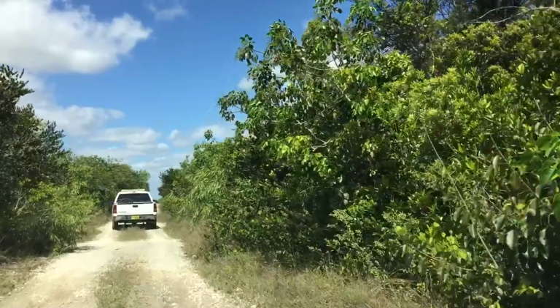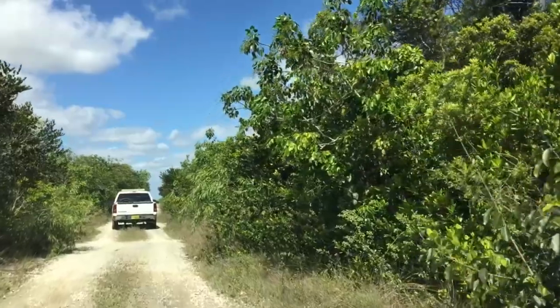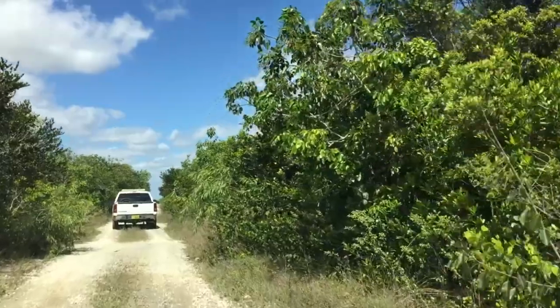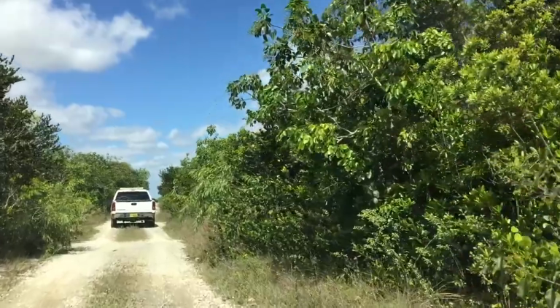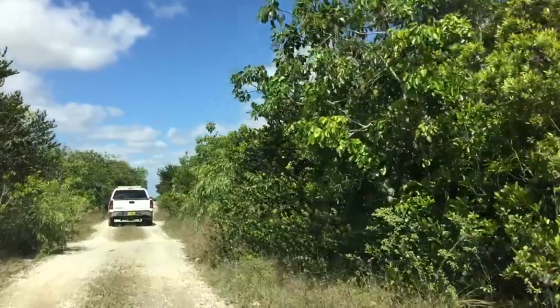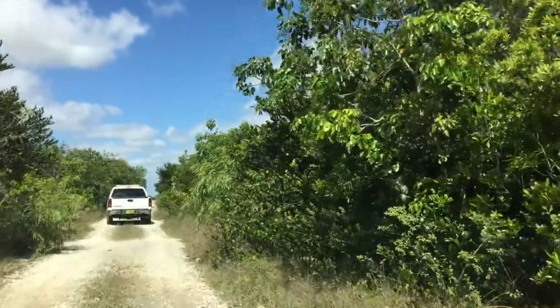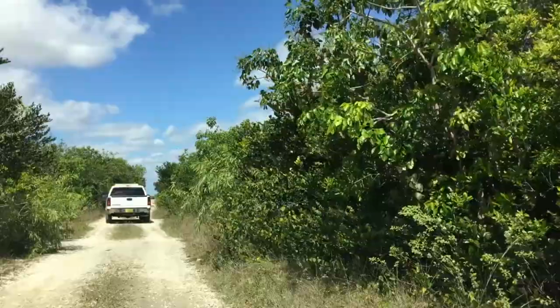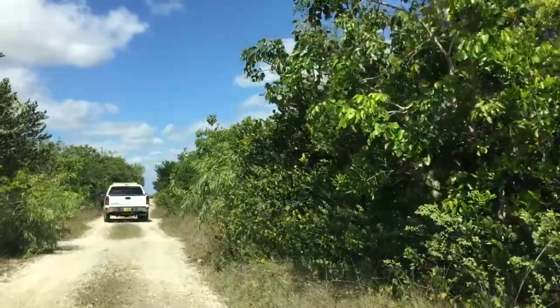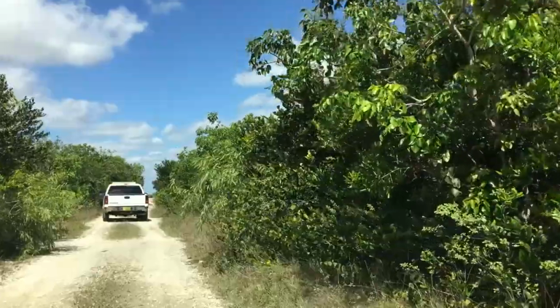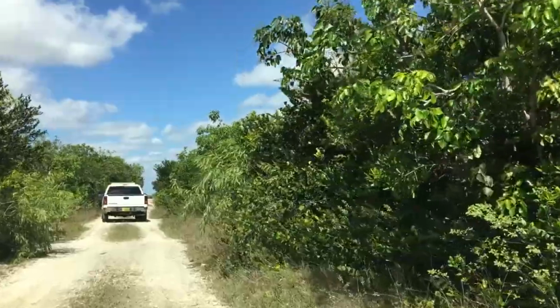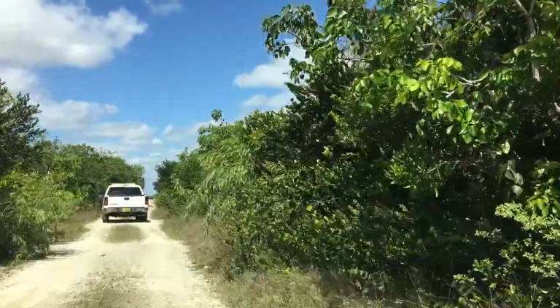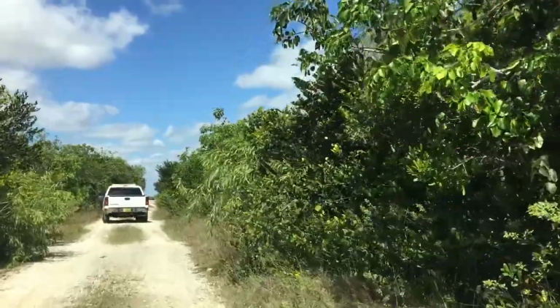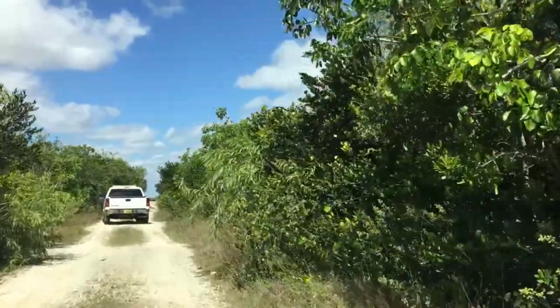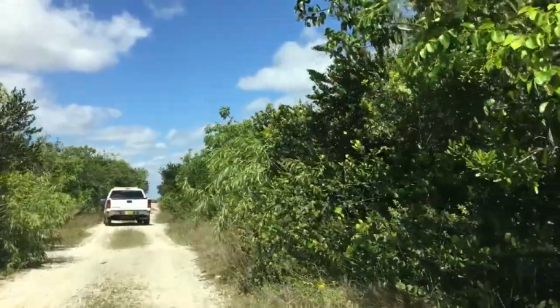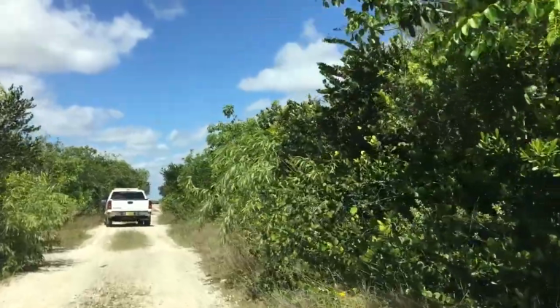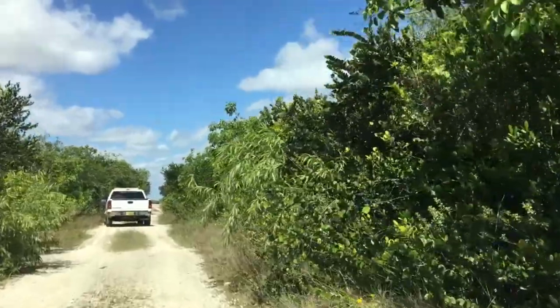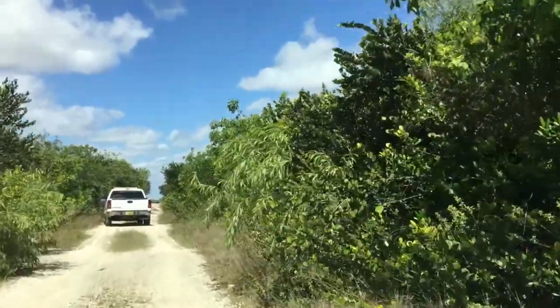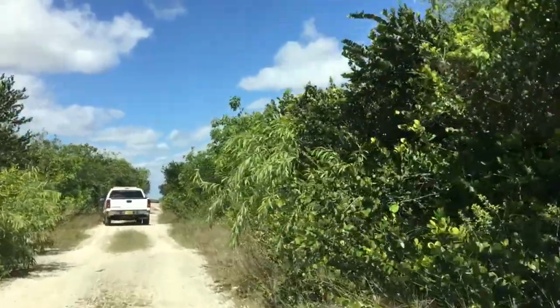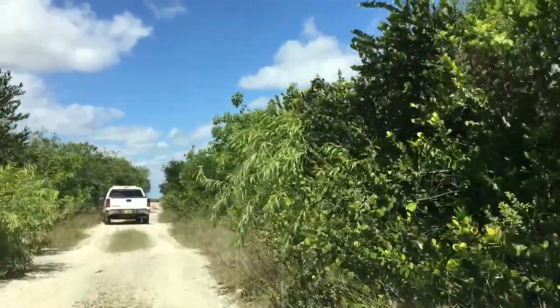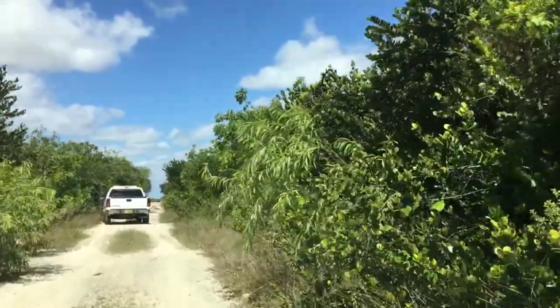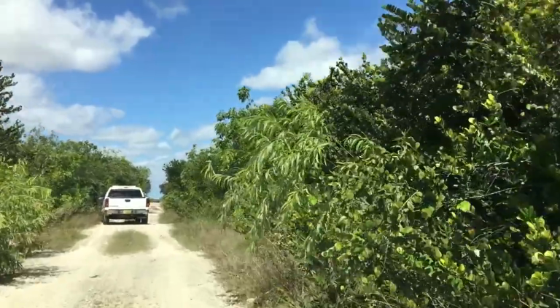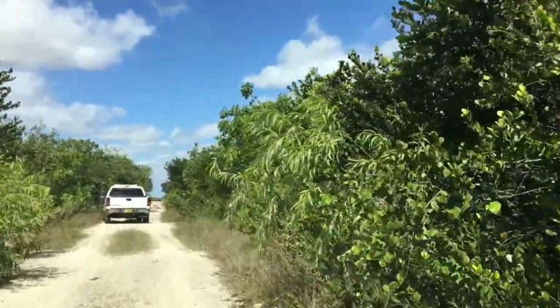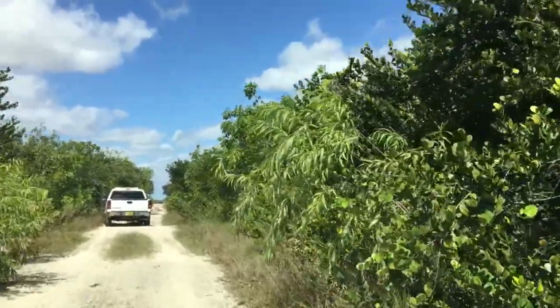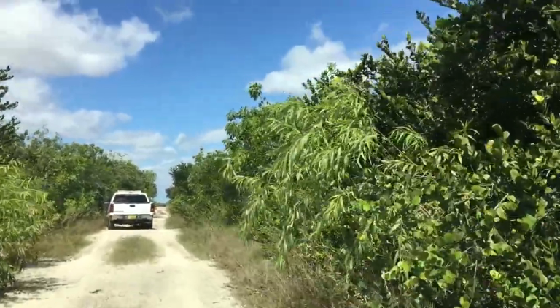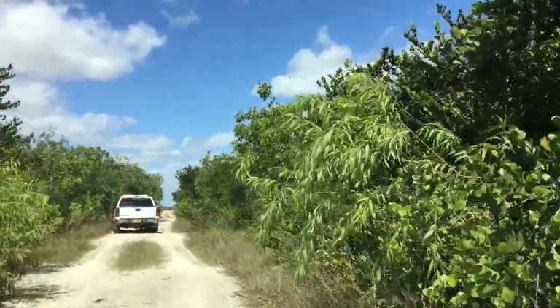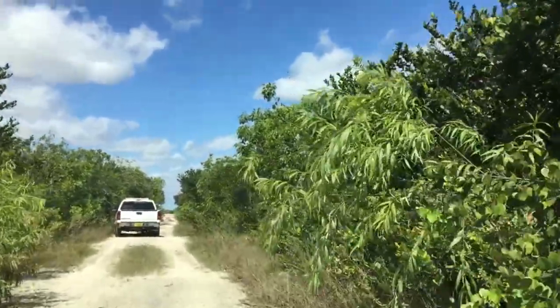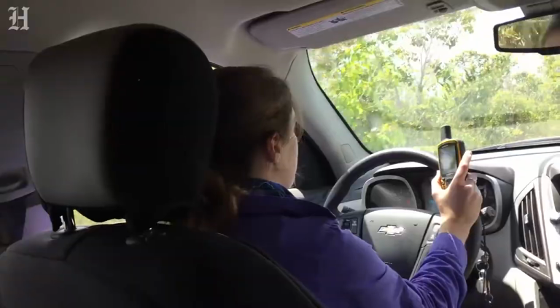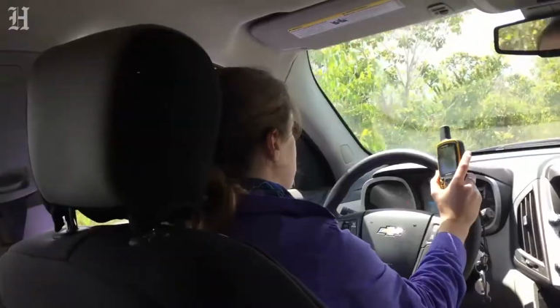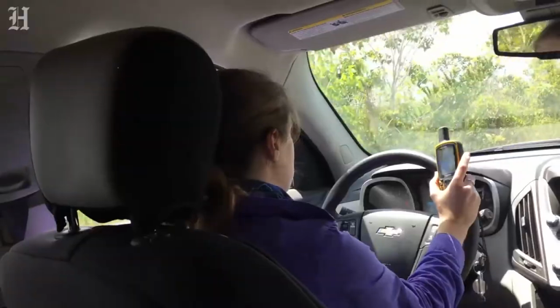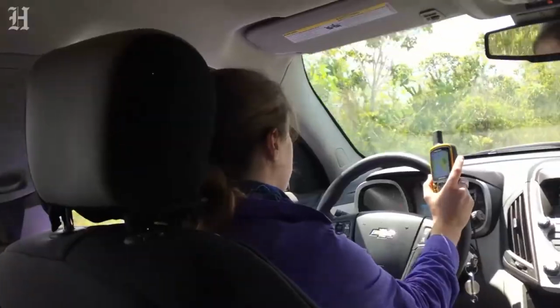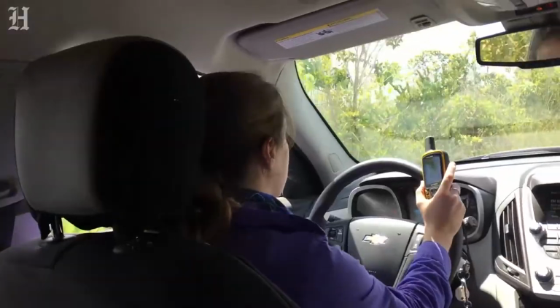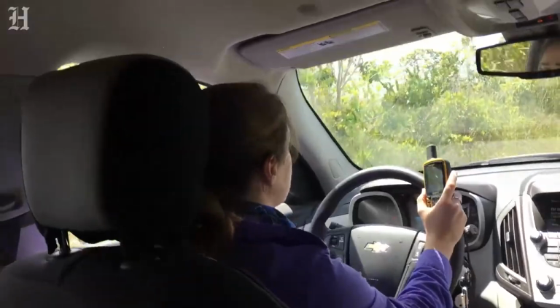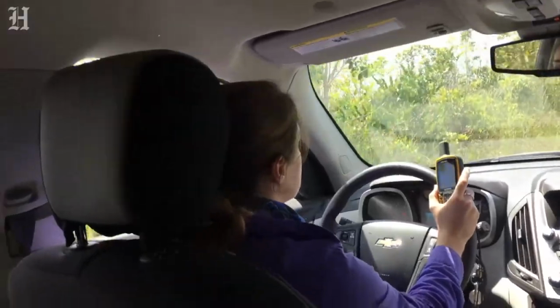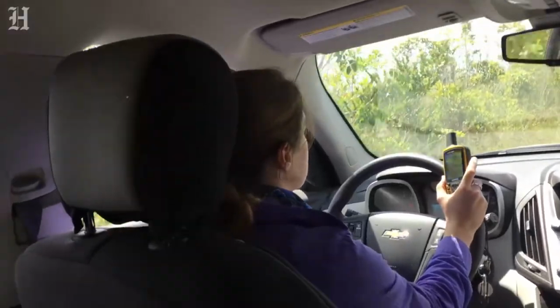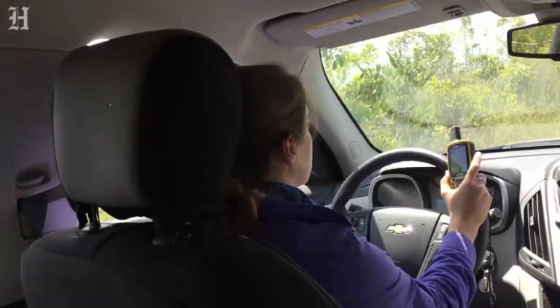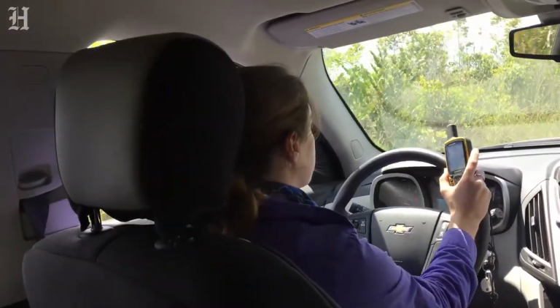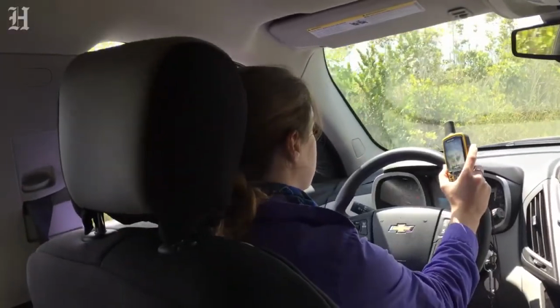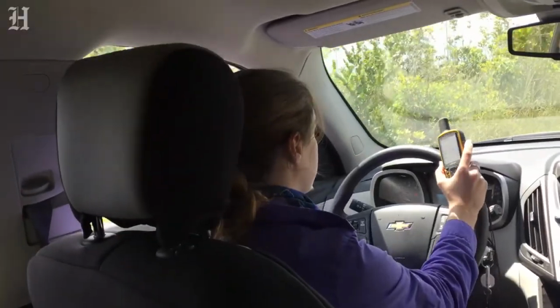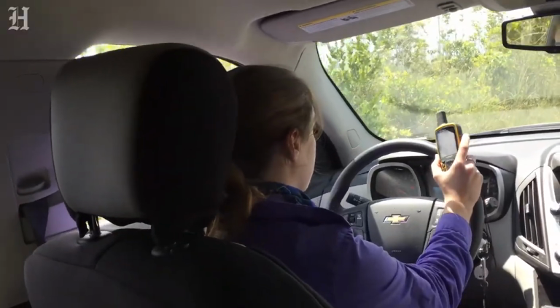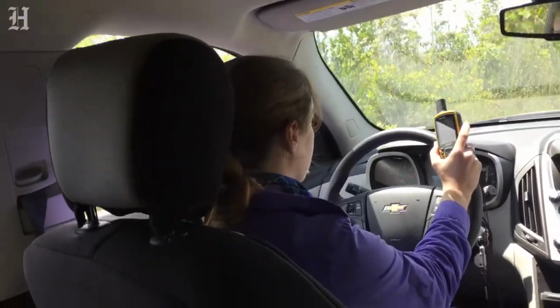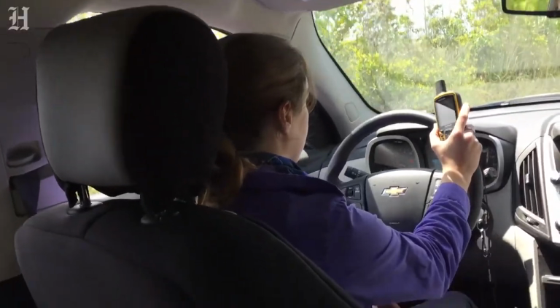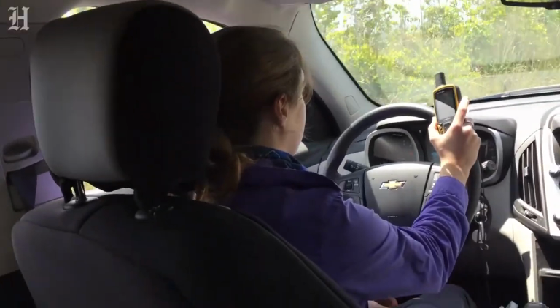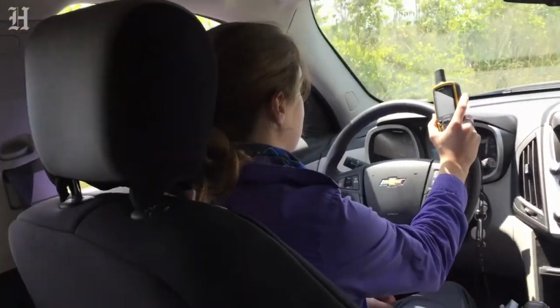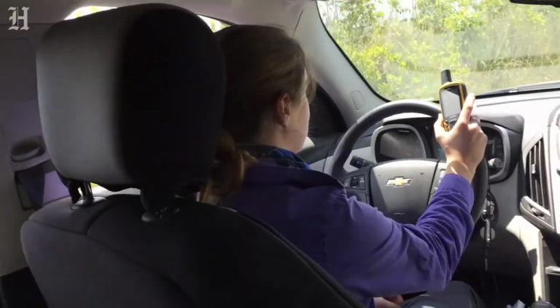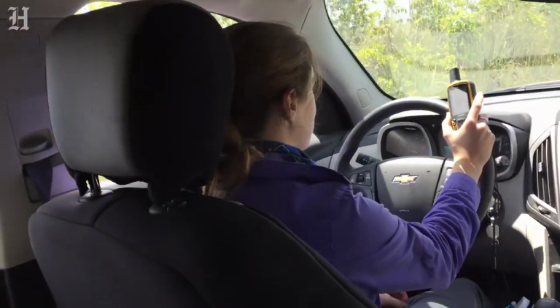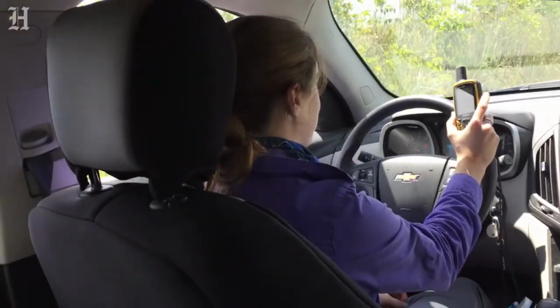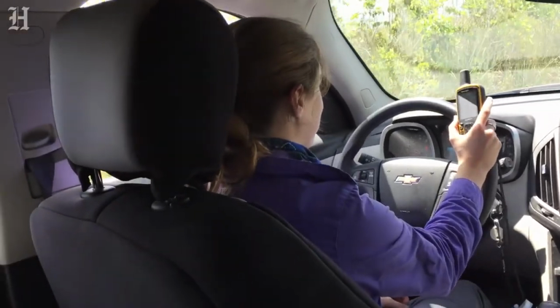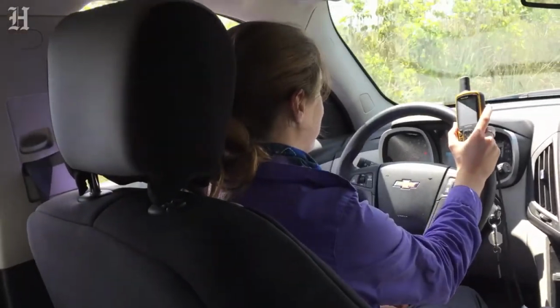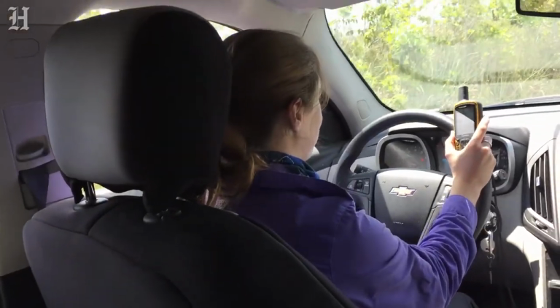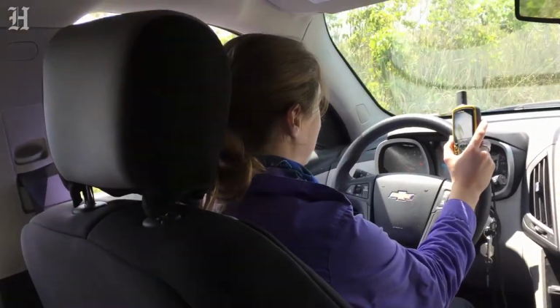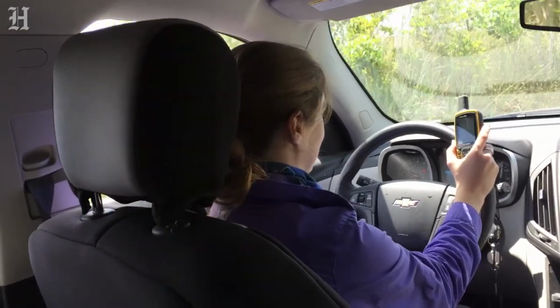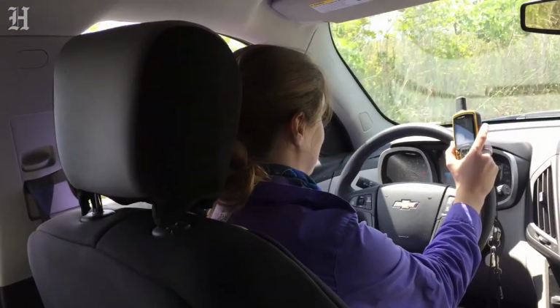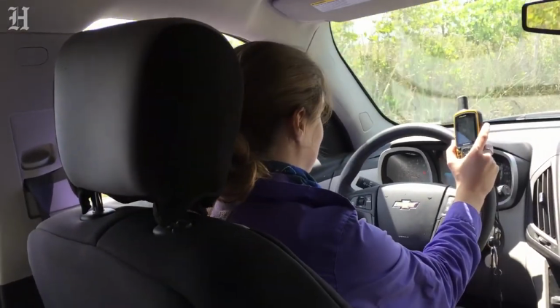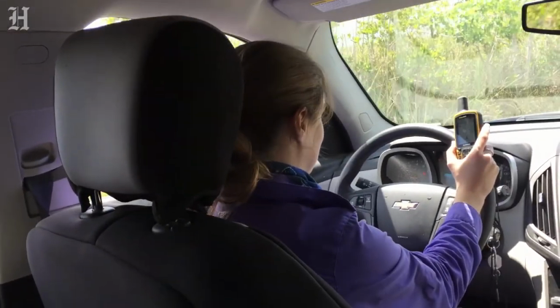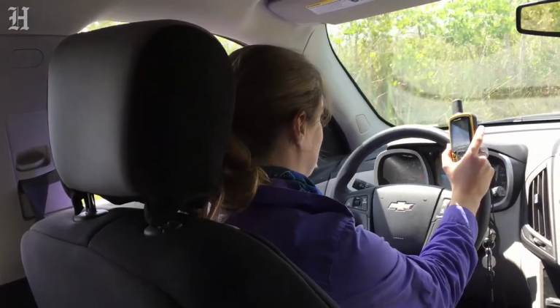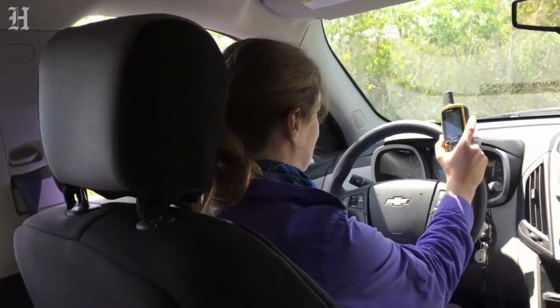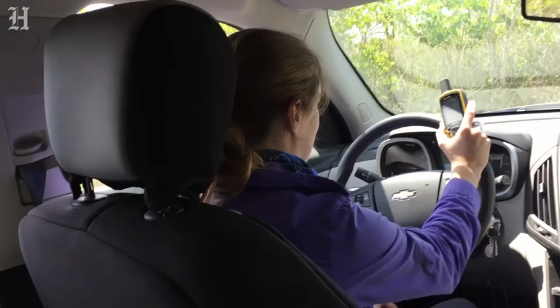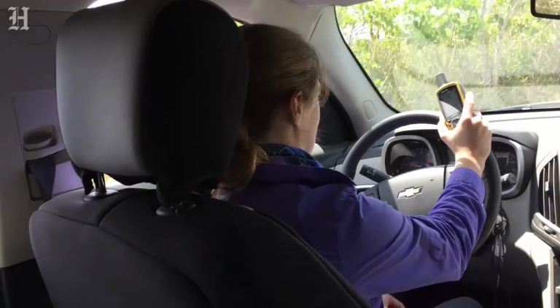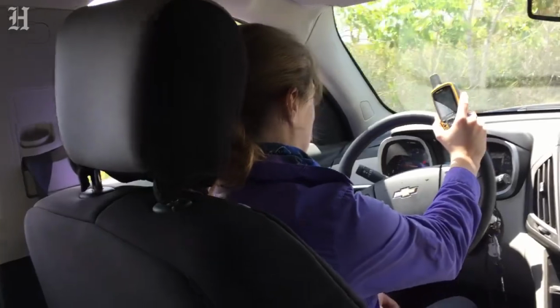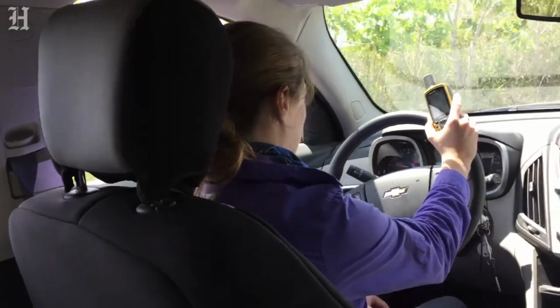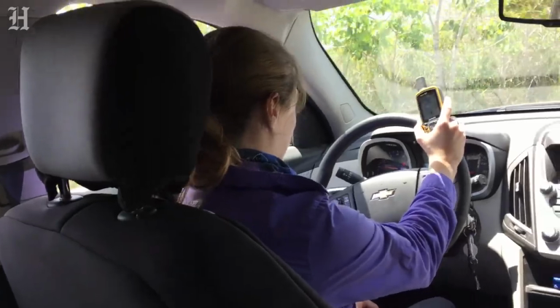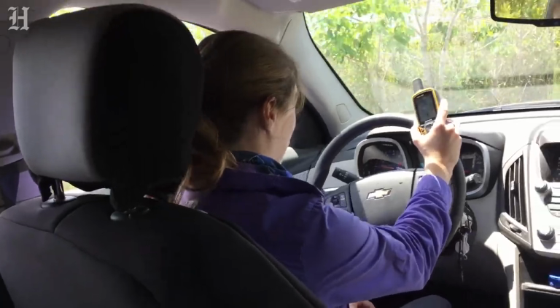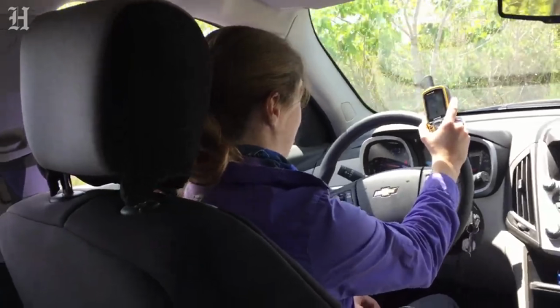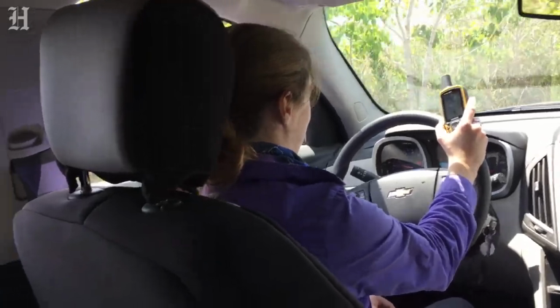The first one that we caught this year was at the end of March, and so far this year we've caught 20 to 25.